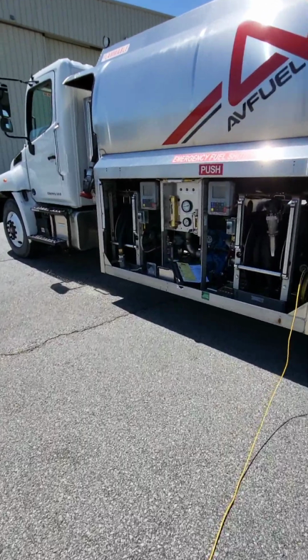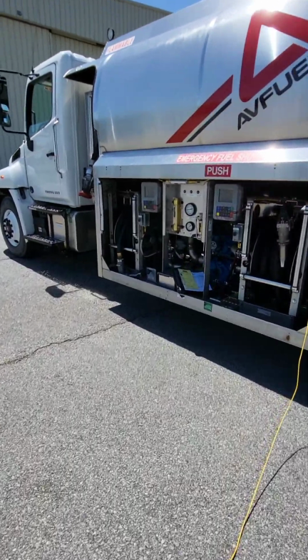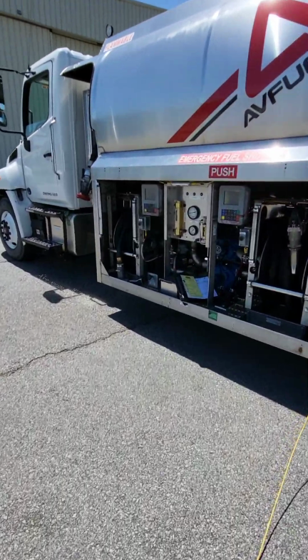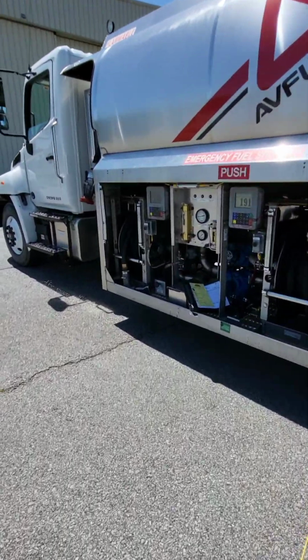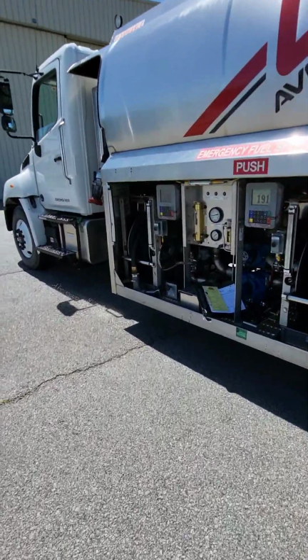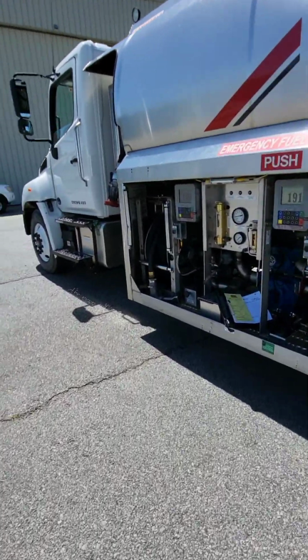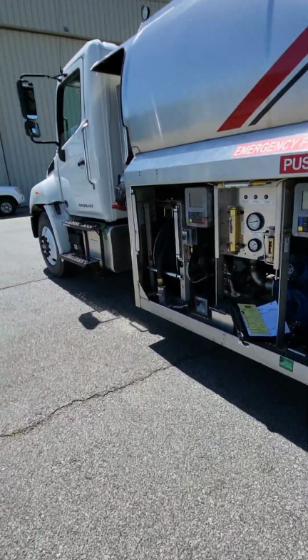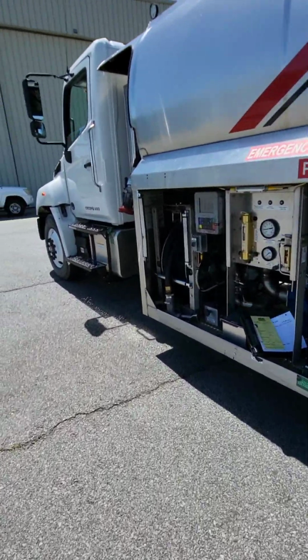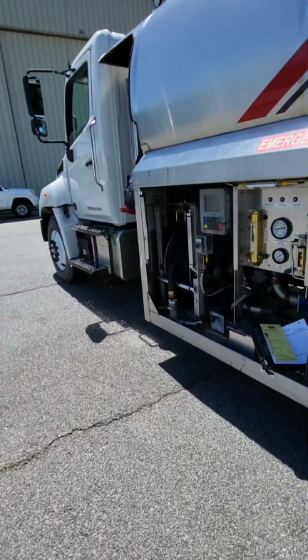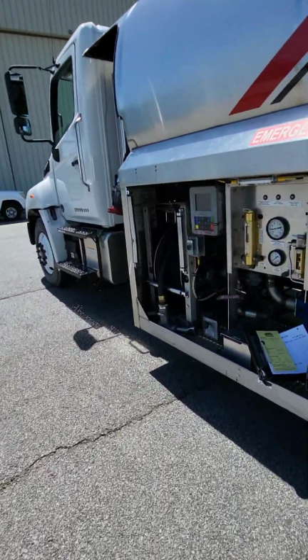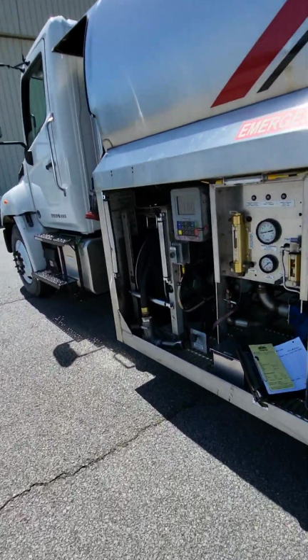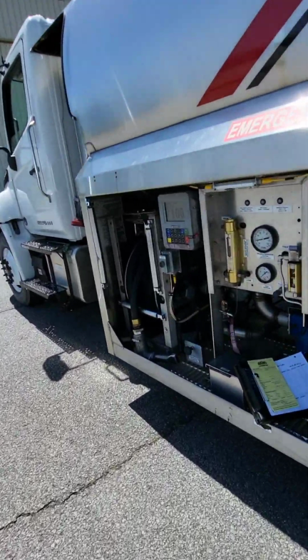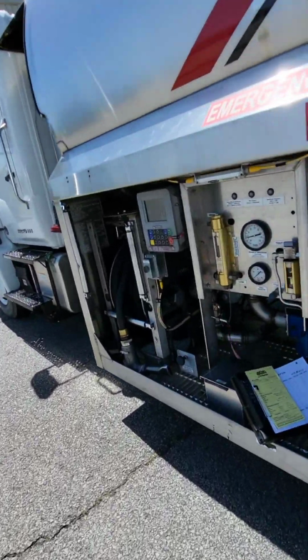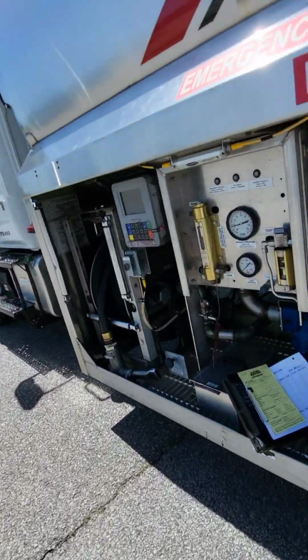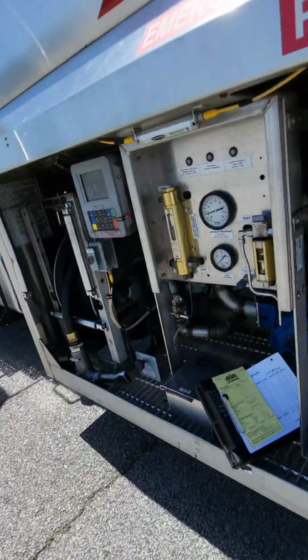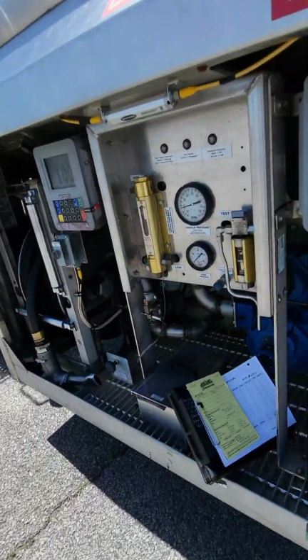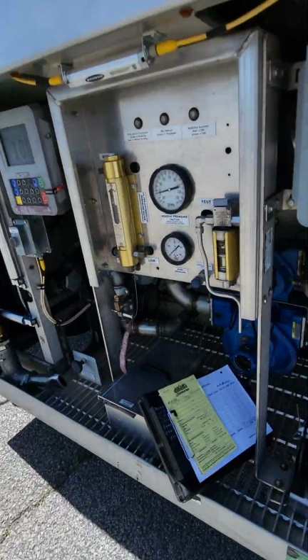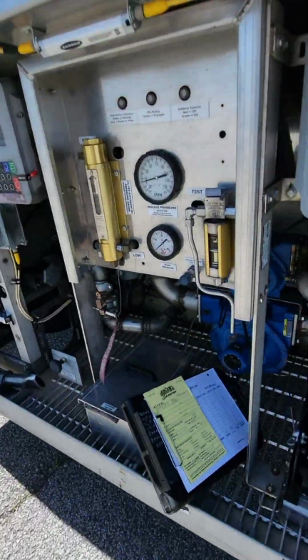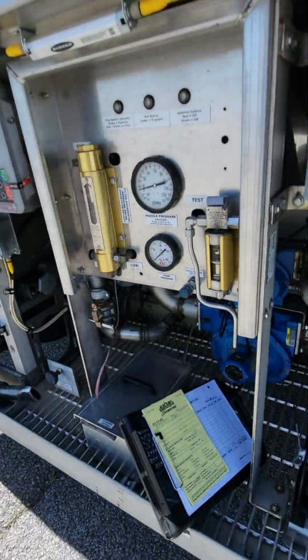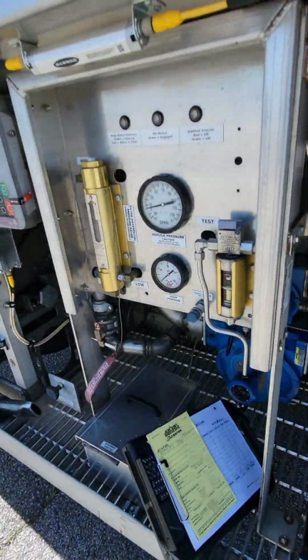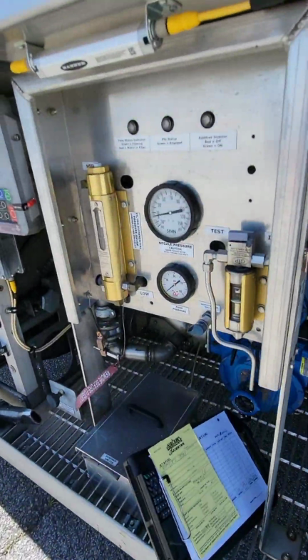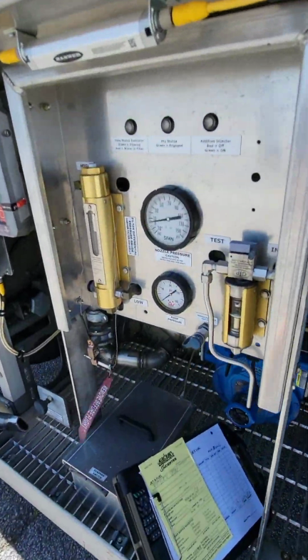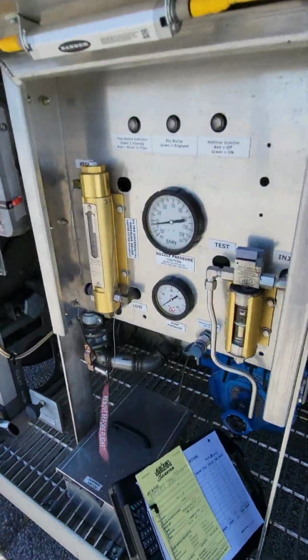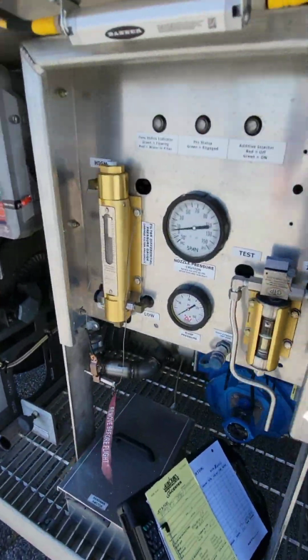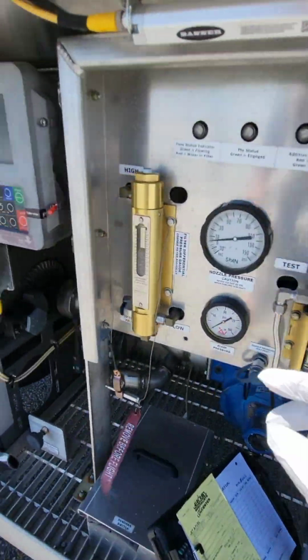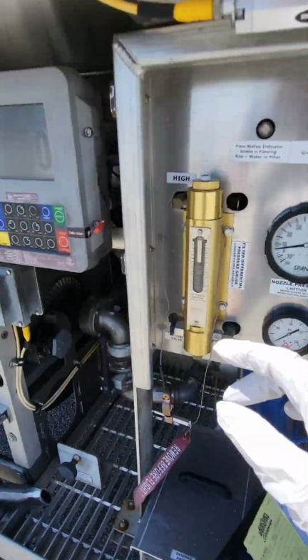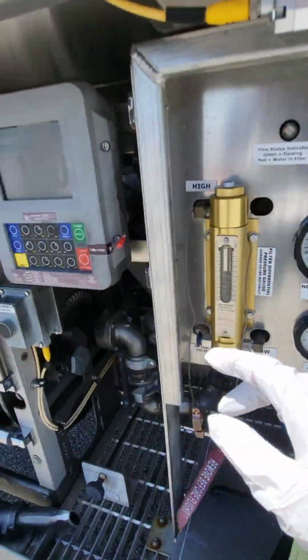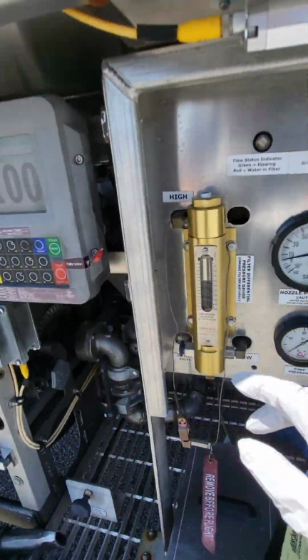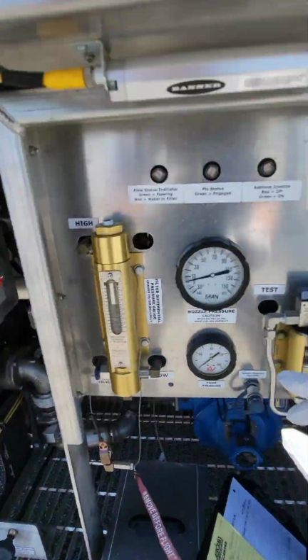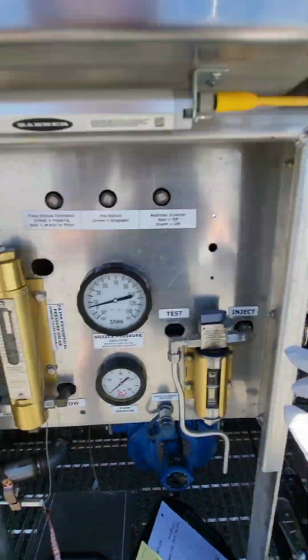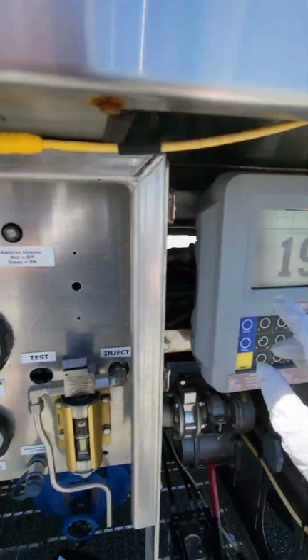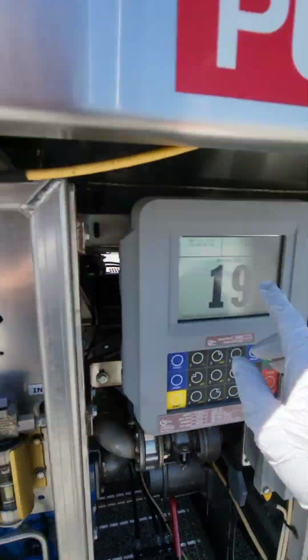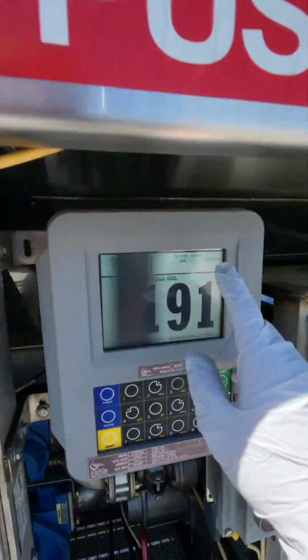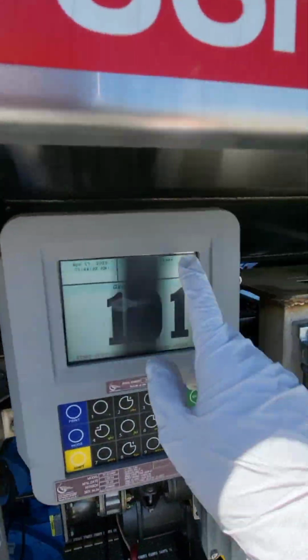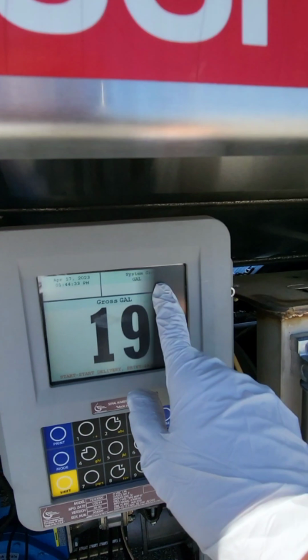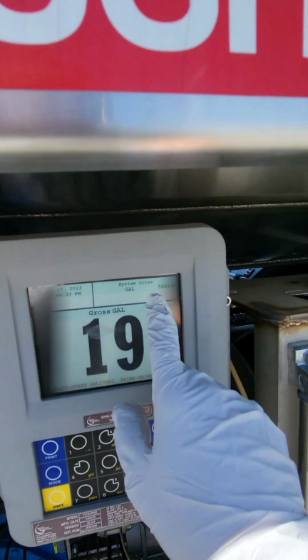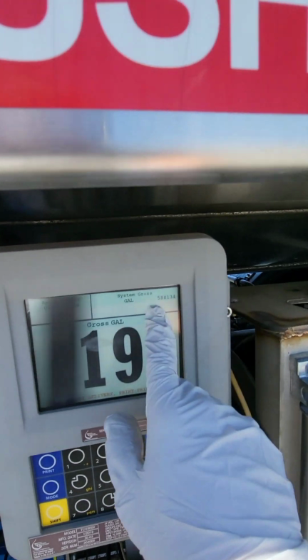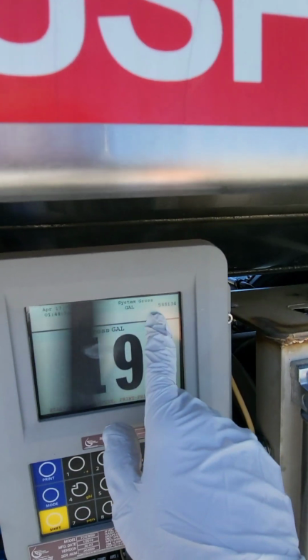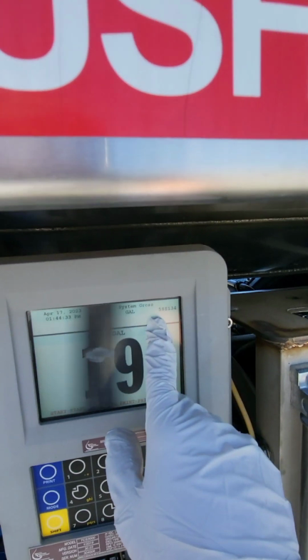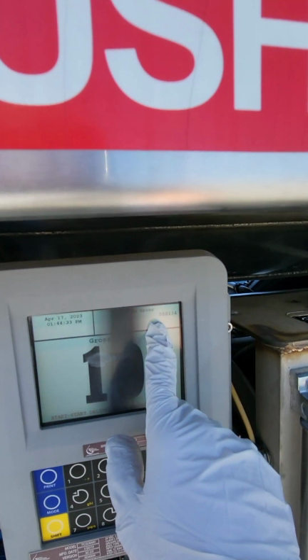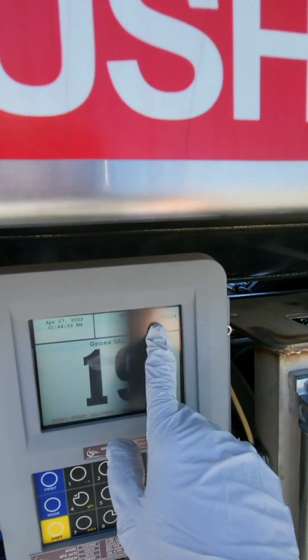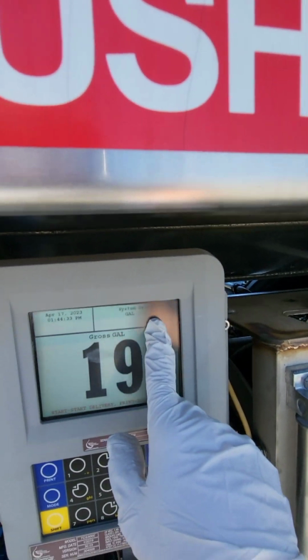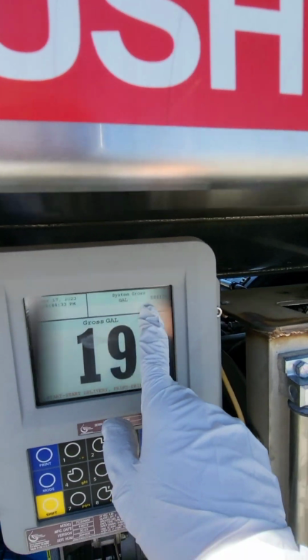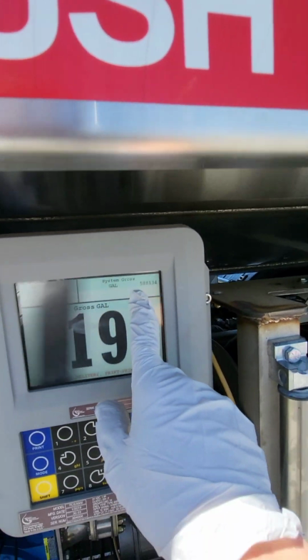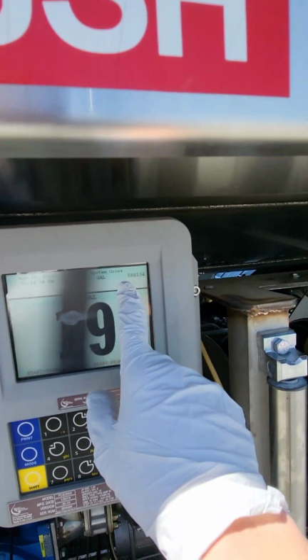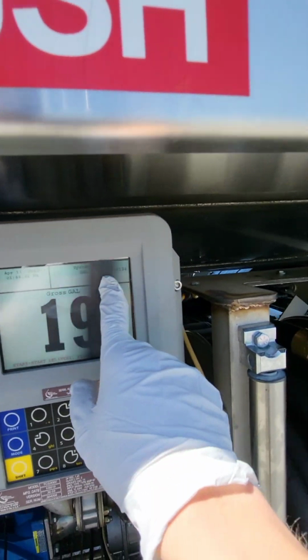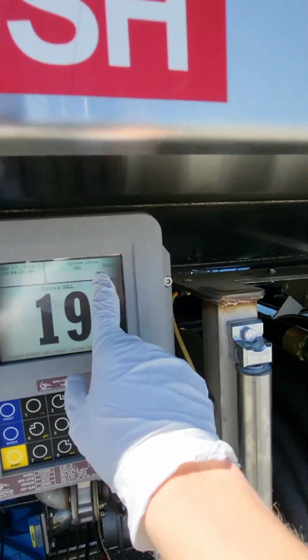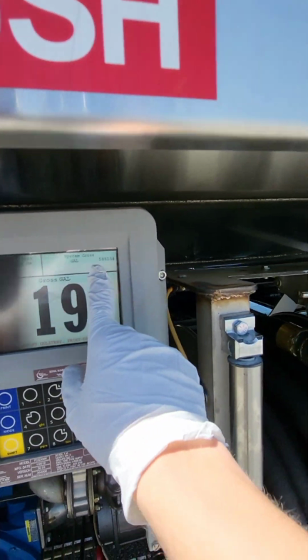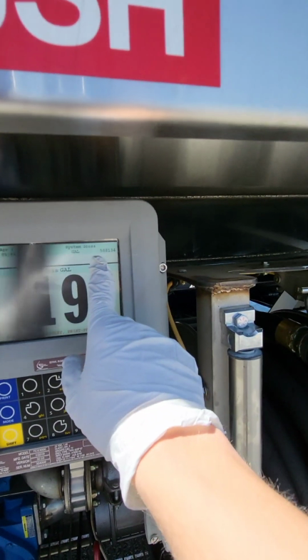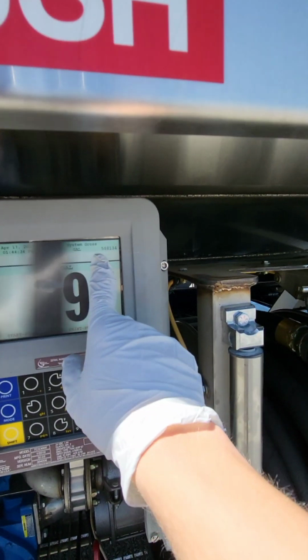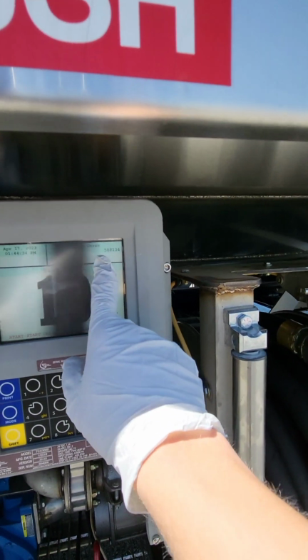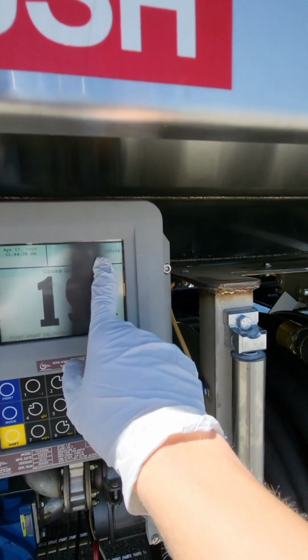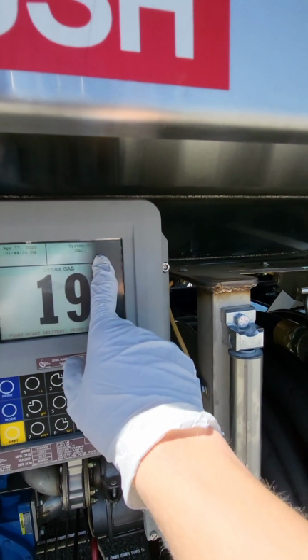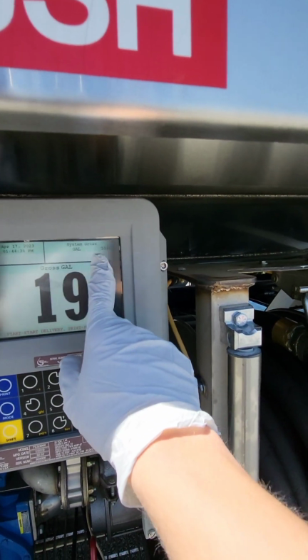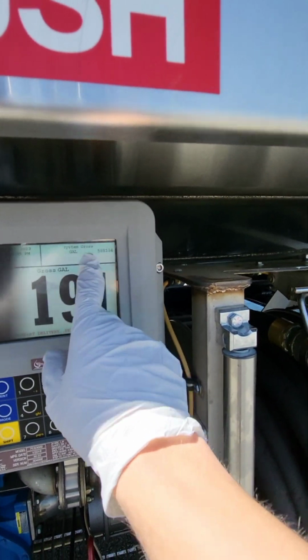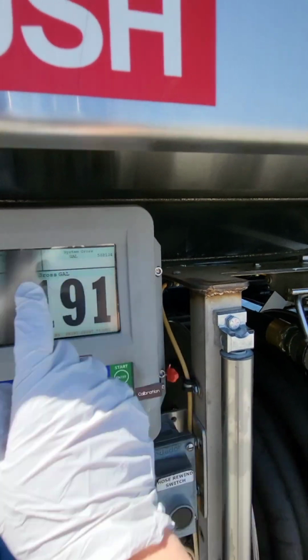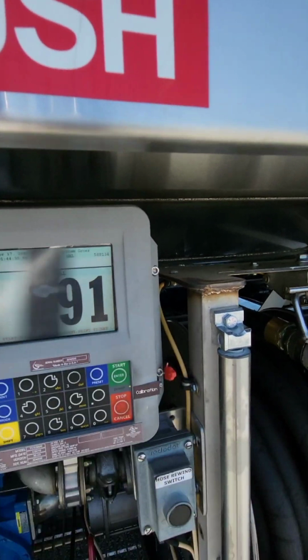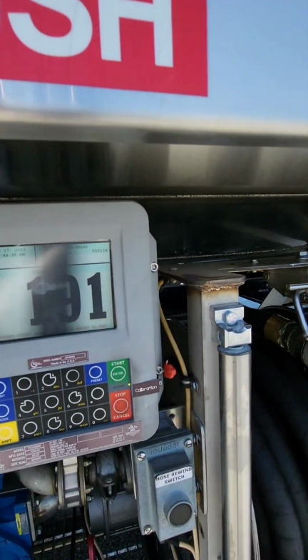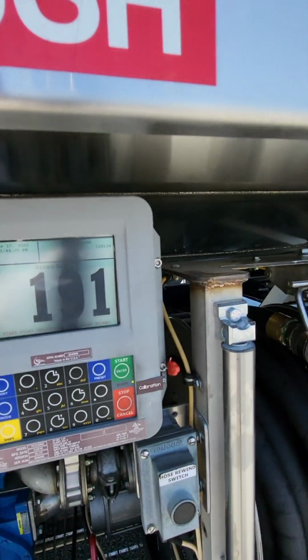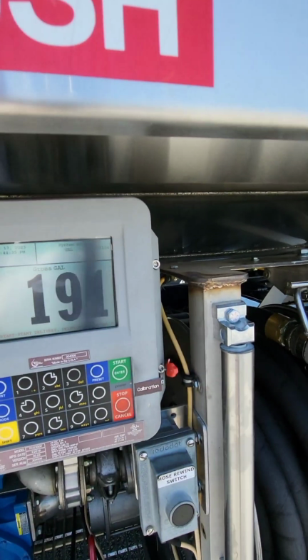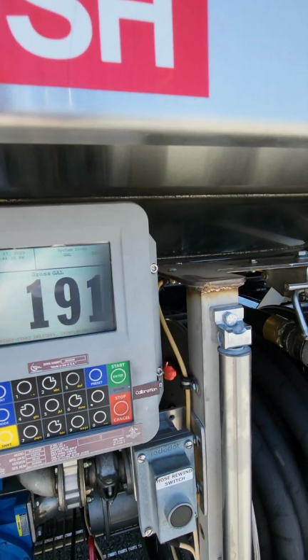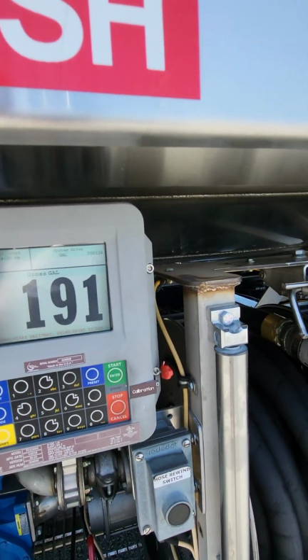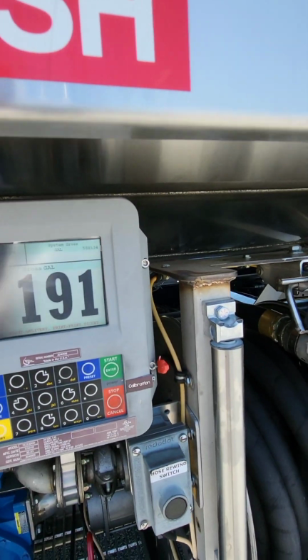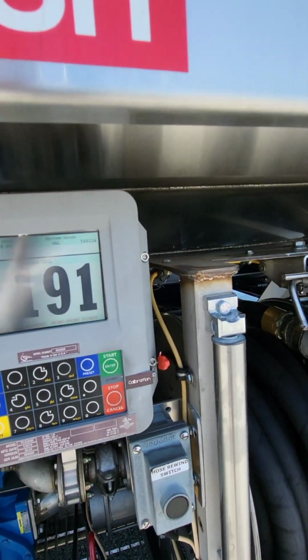And before we start fueling, we make sure that this number here matches our log book.